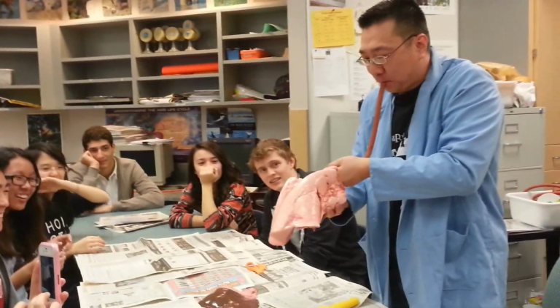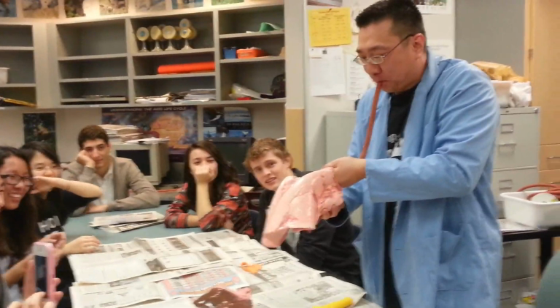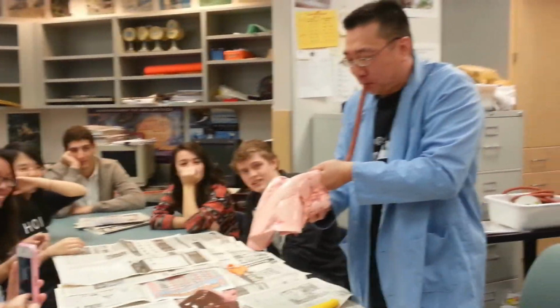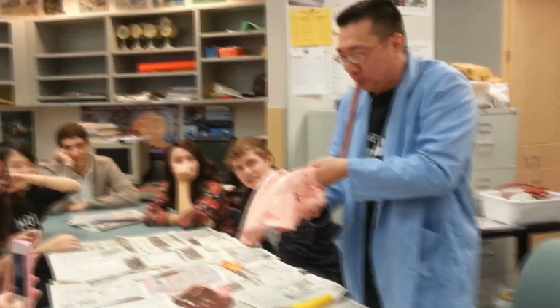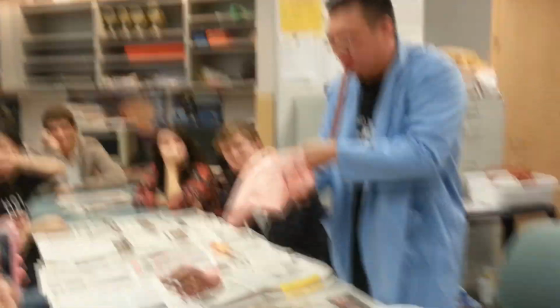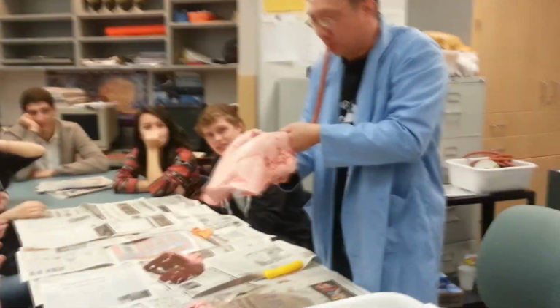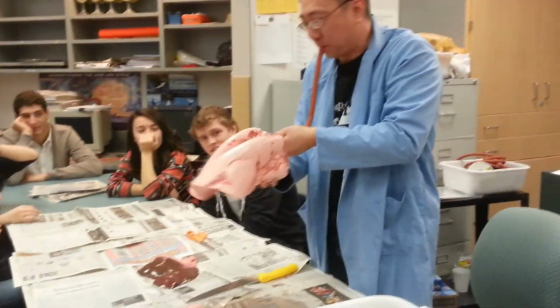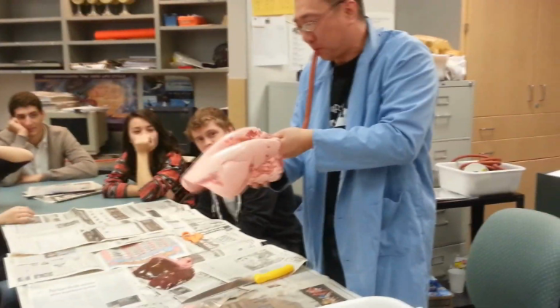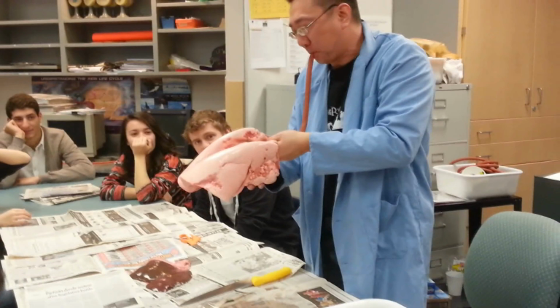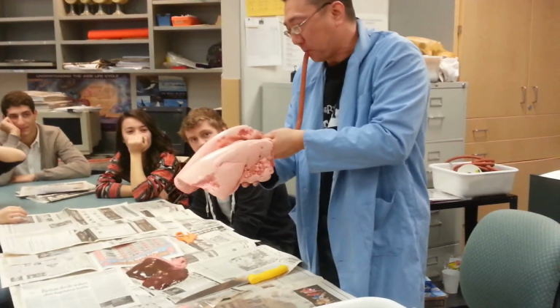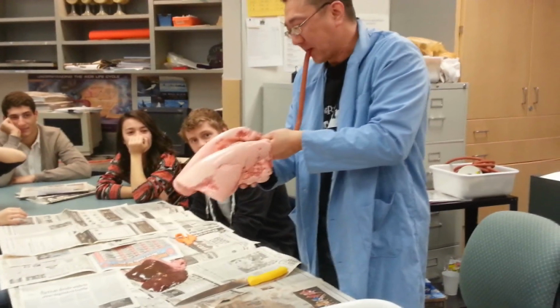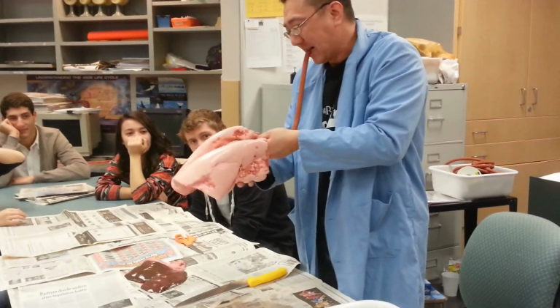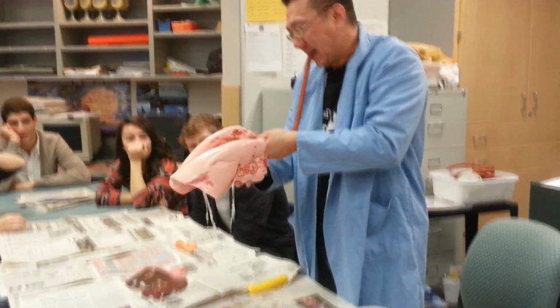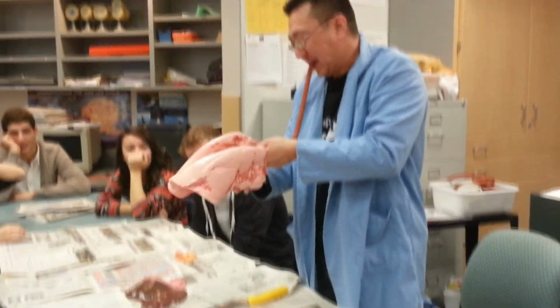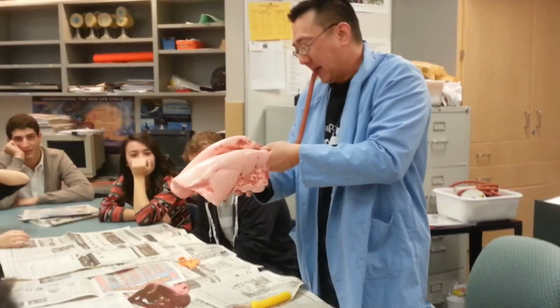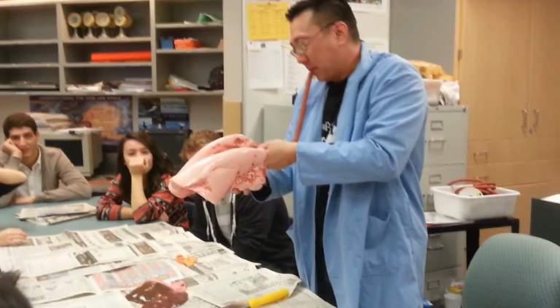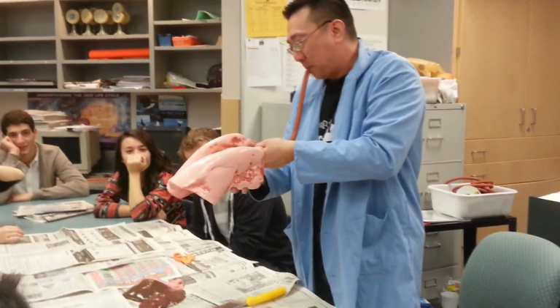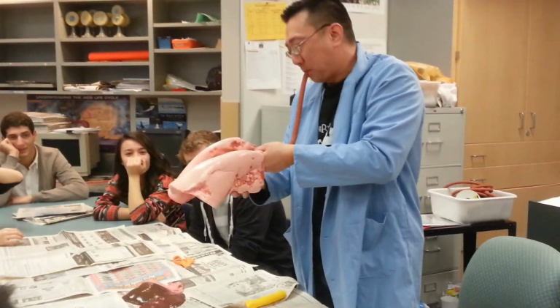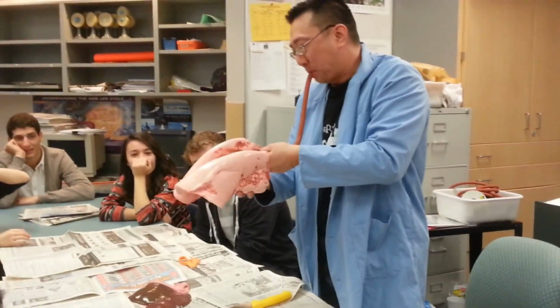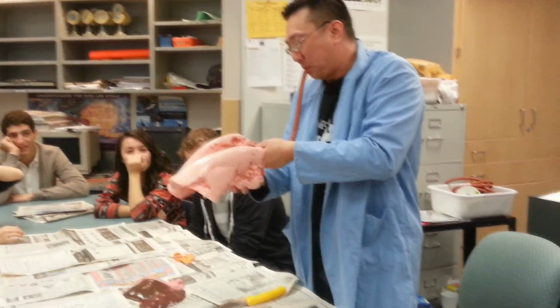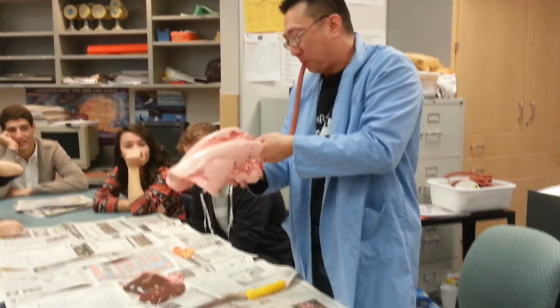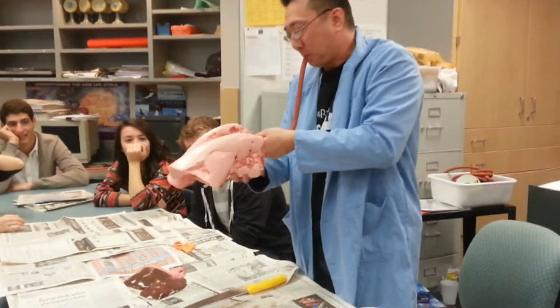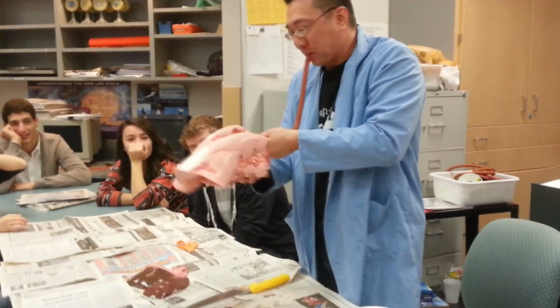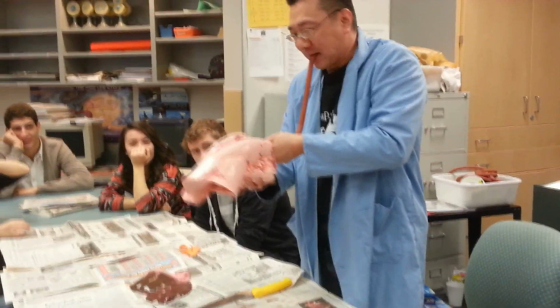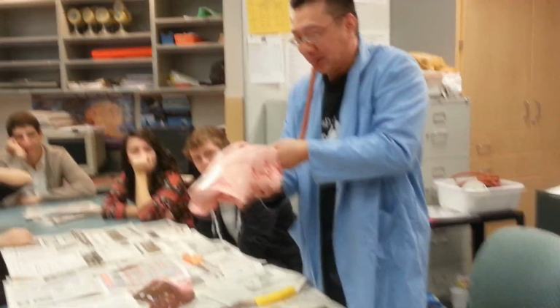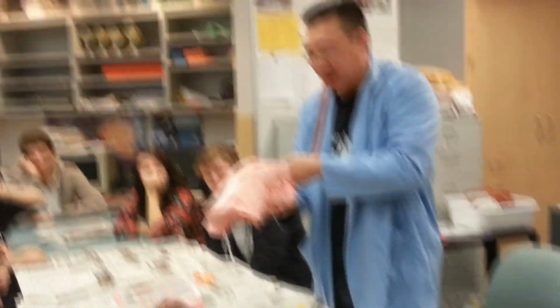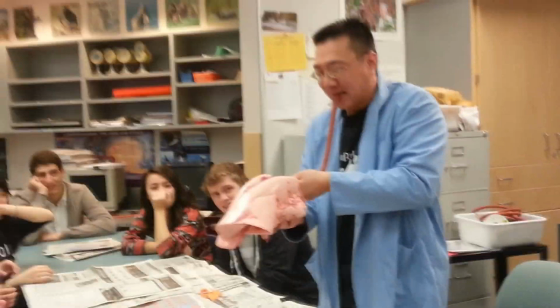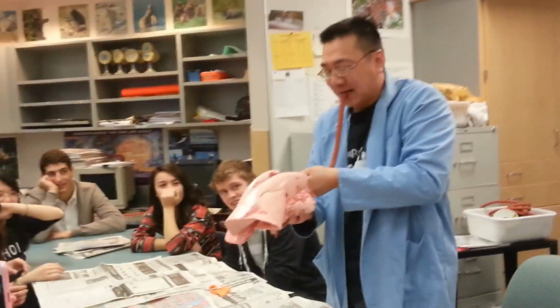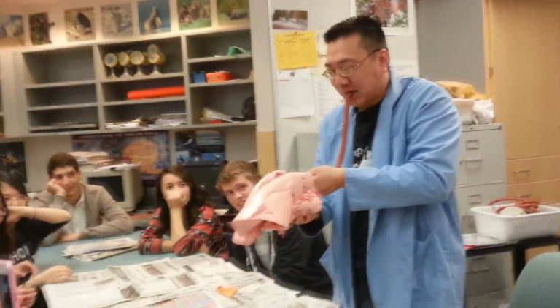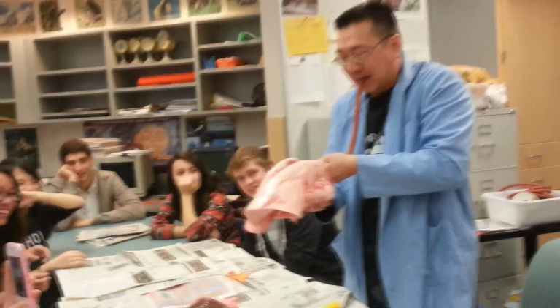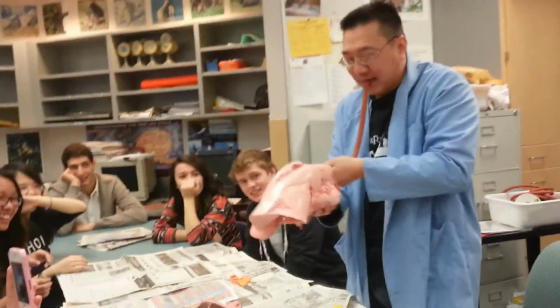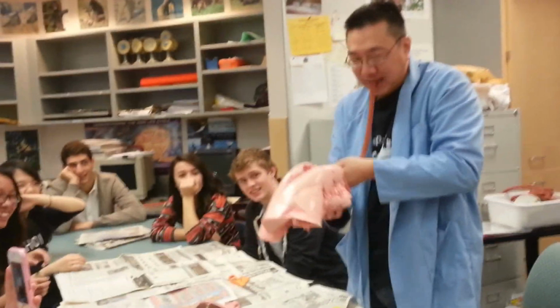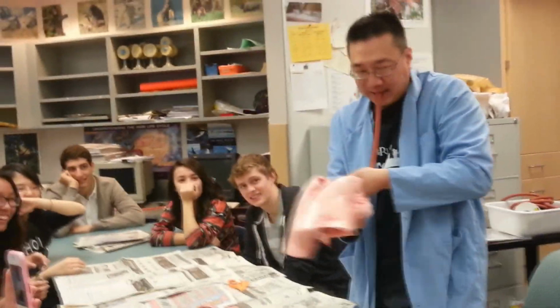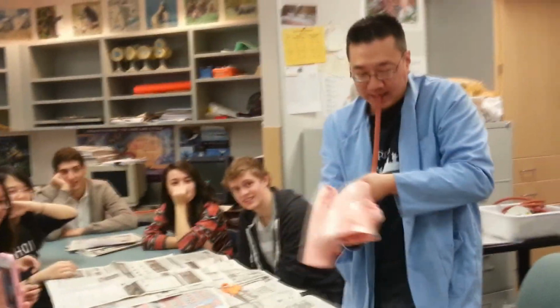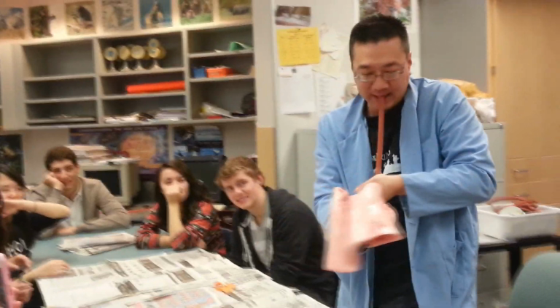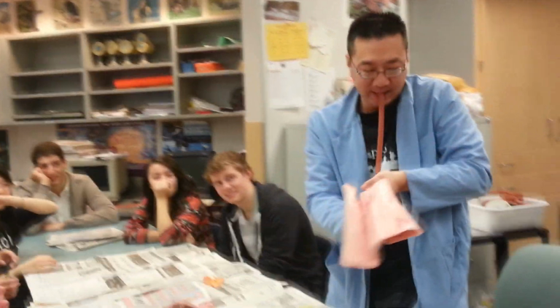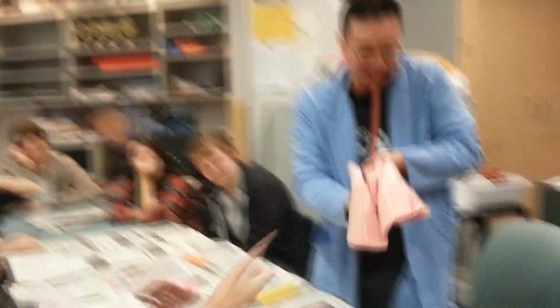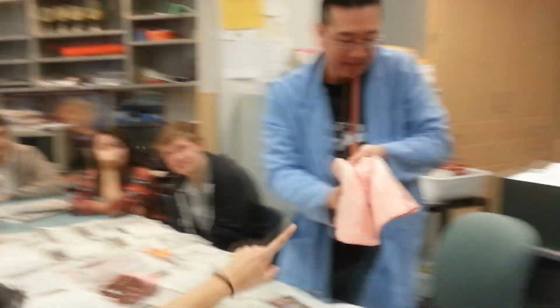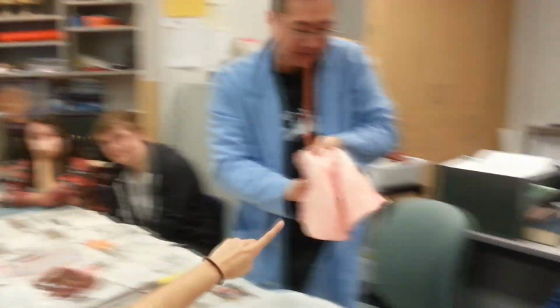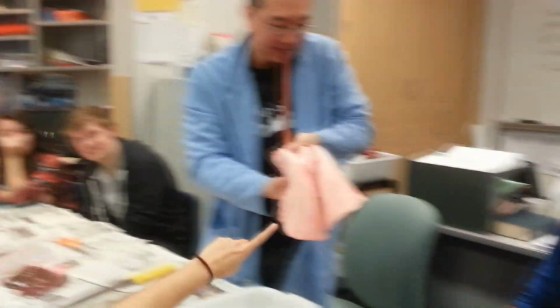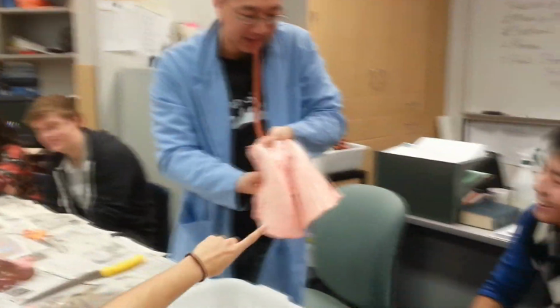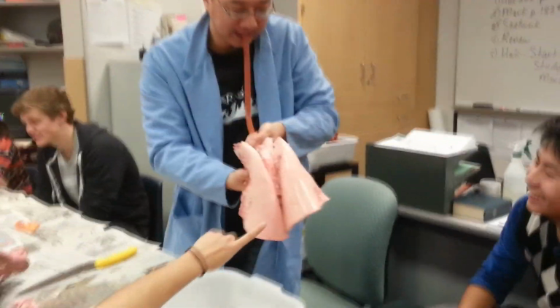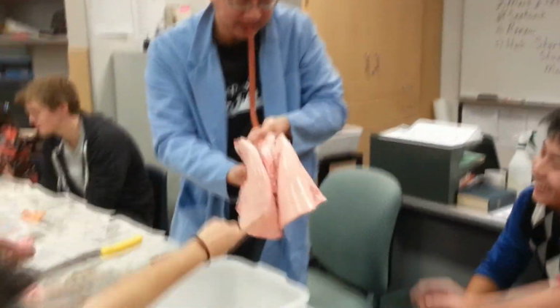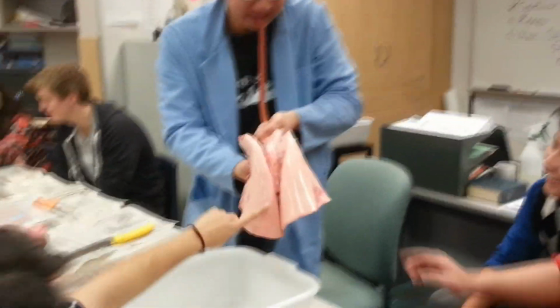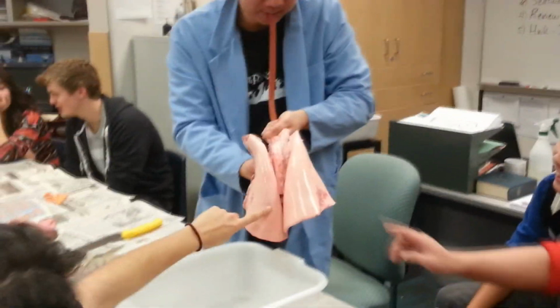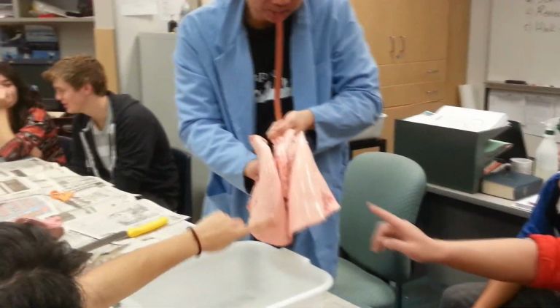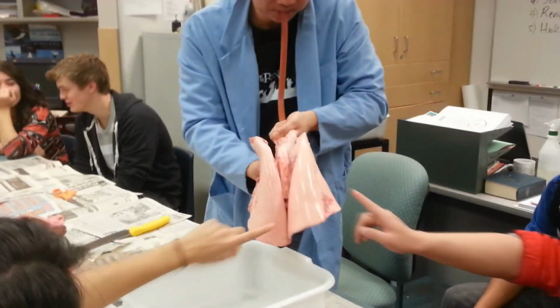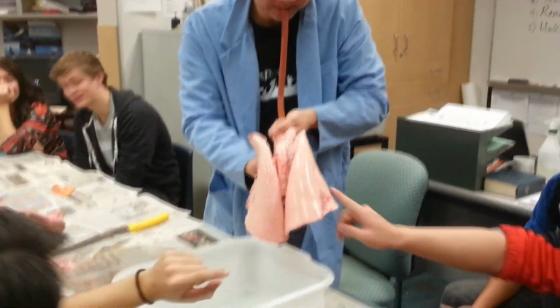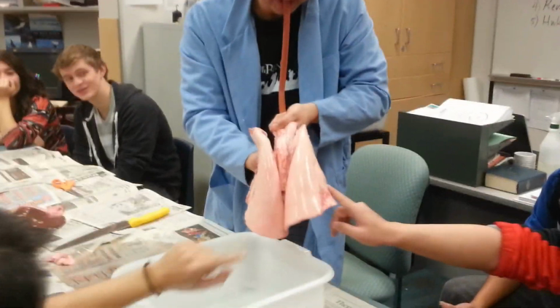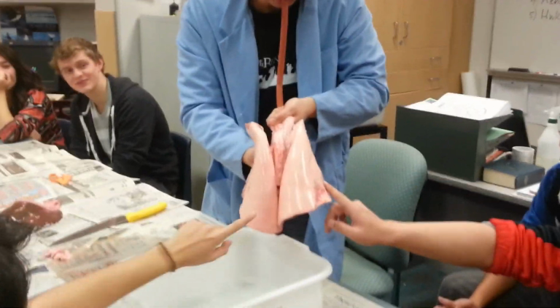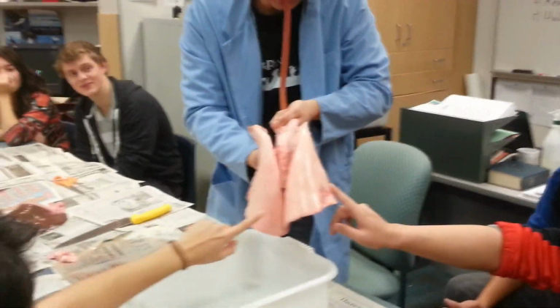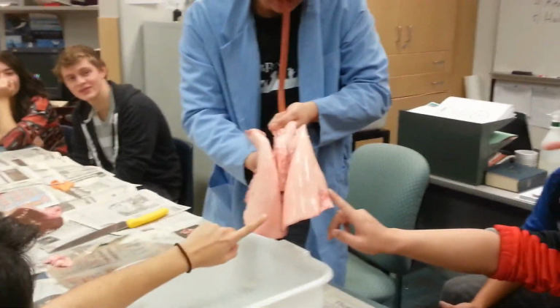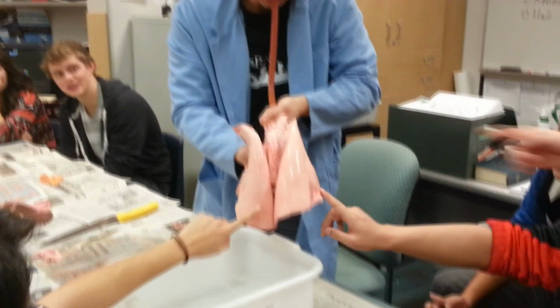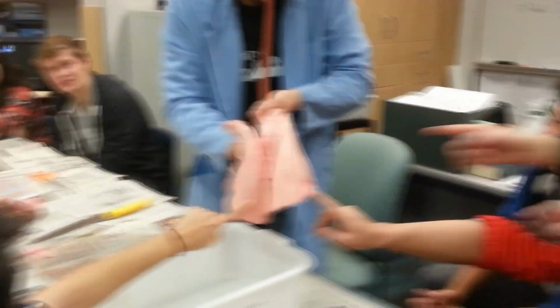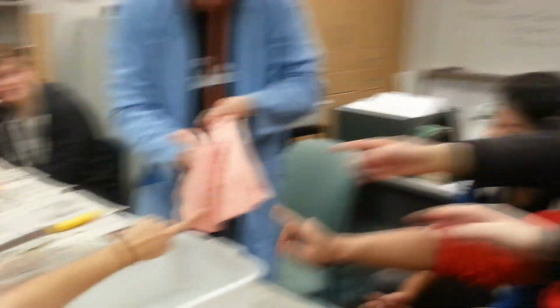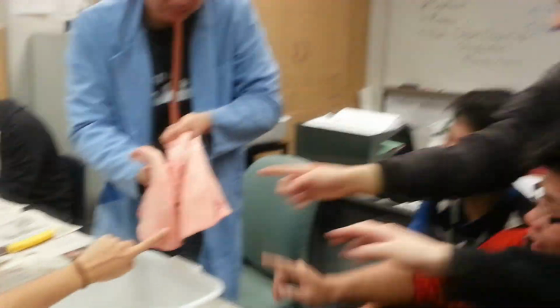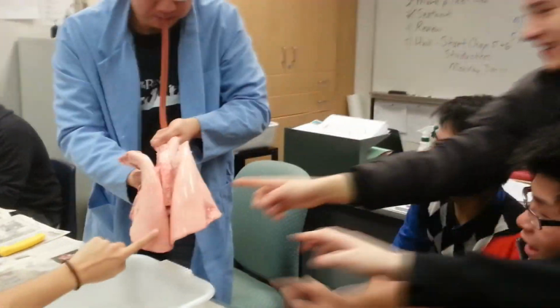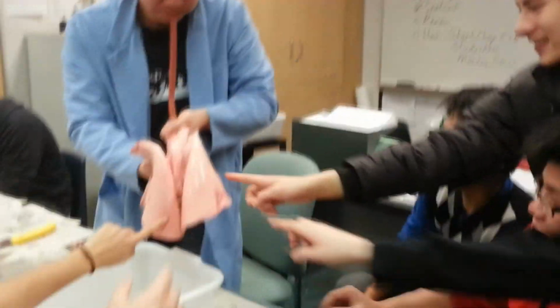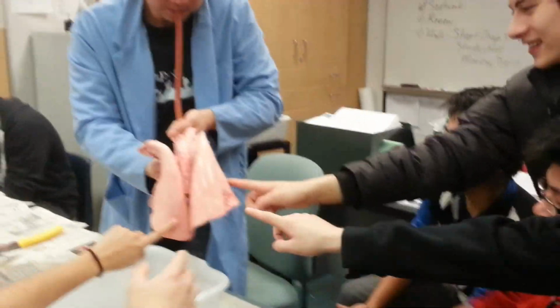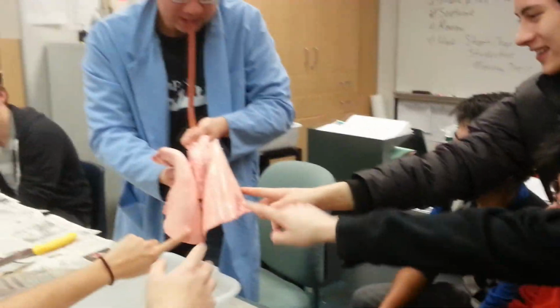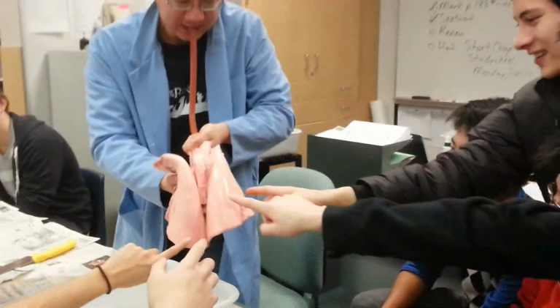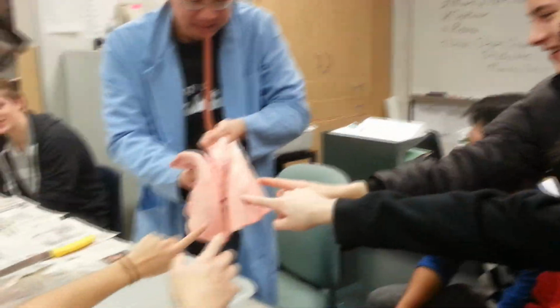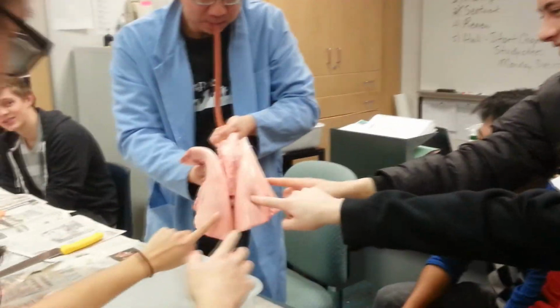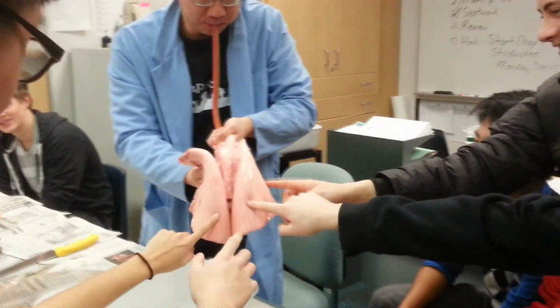Okay, guys. Holy crap. You wanna touch it? It's like memory.